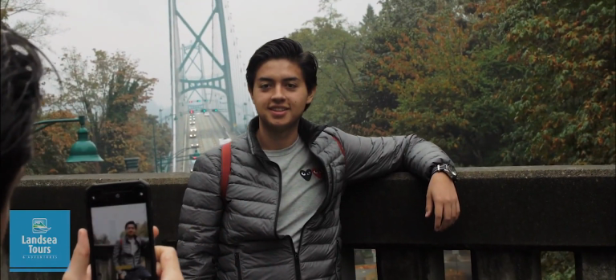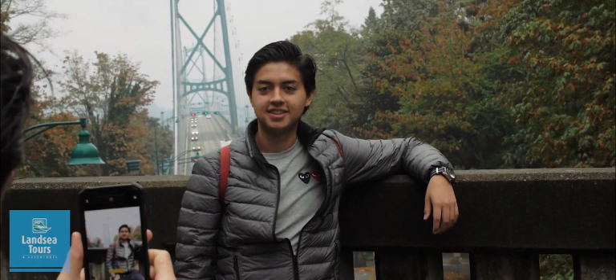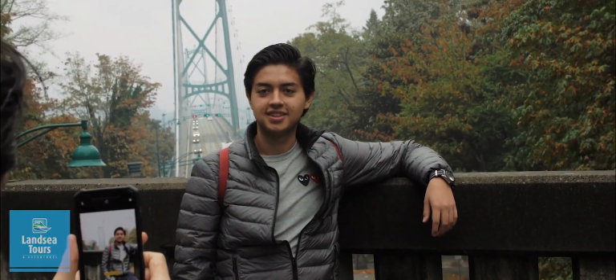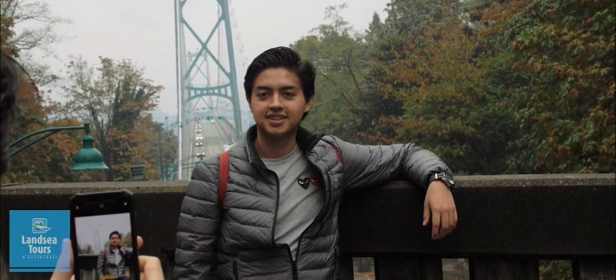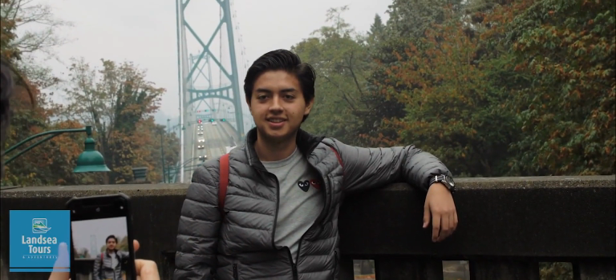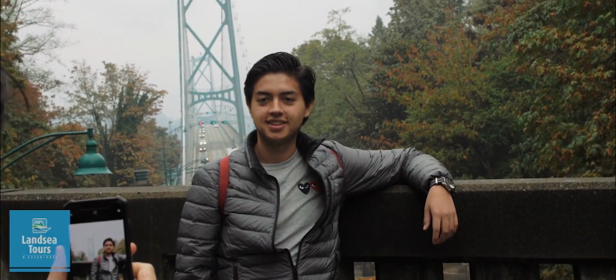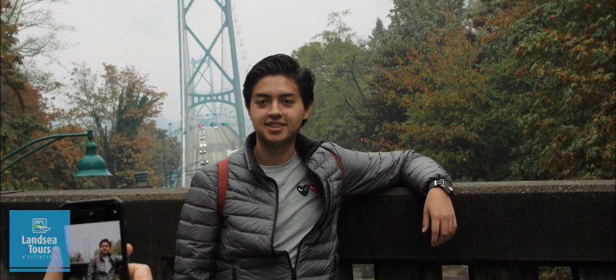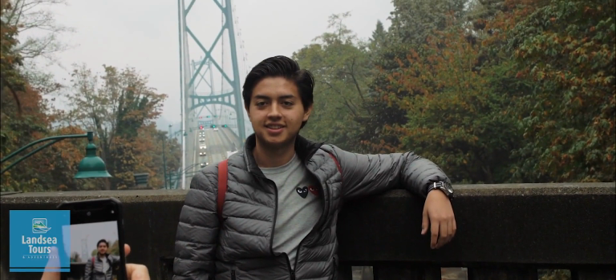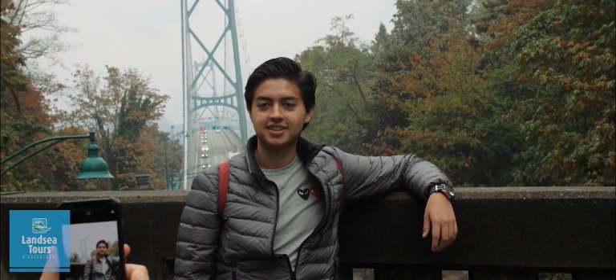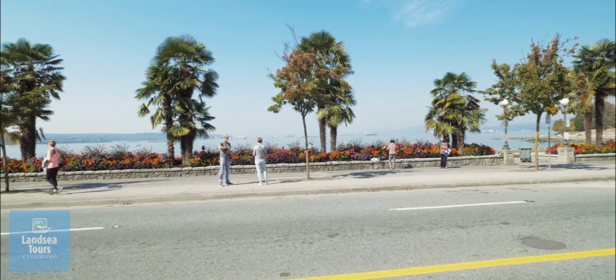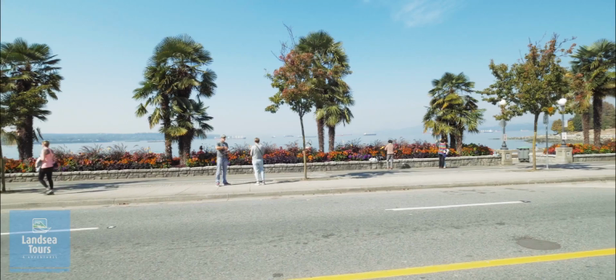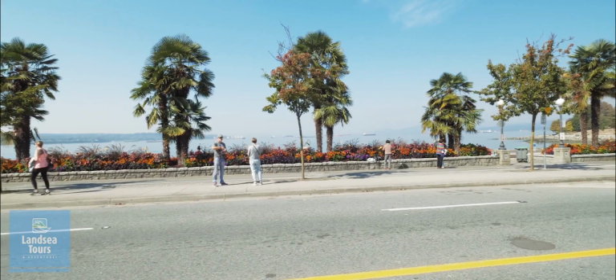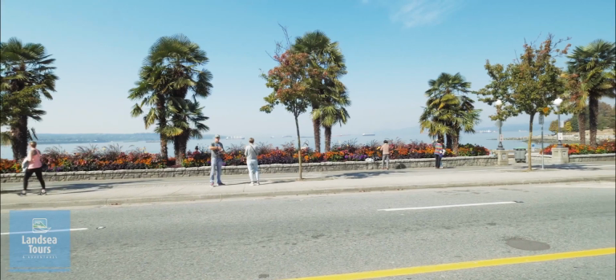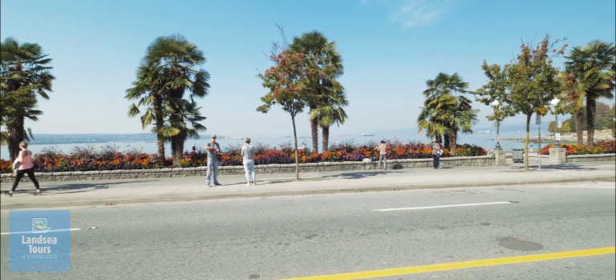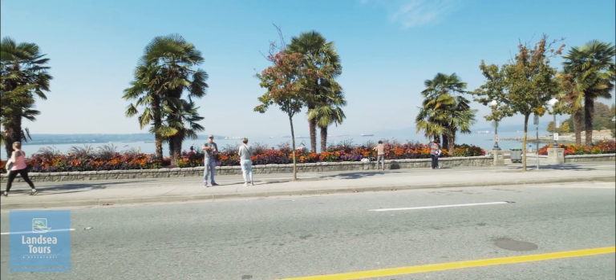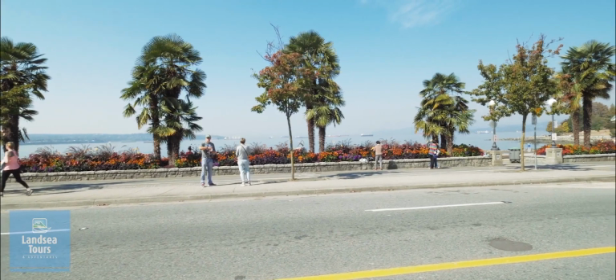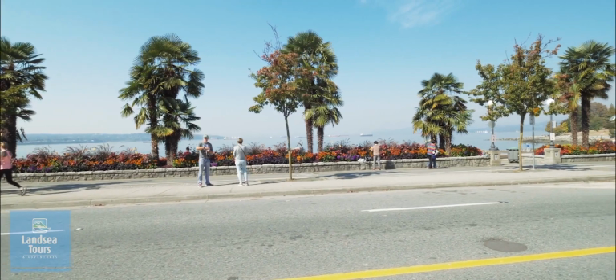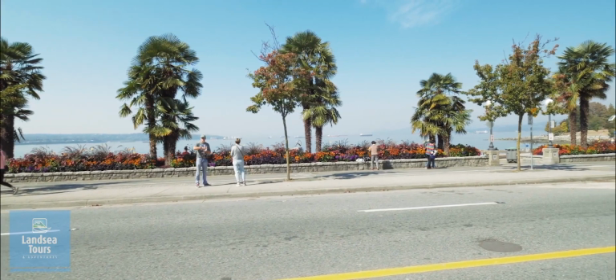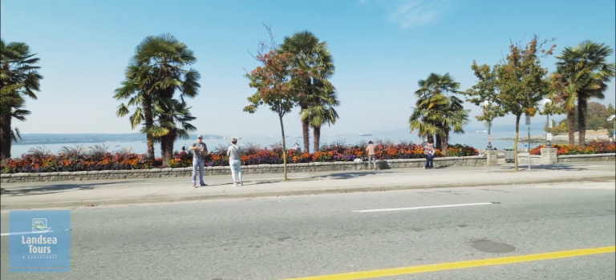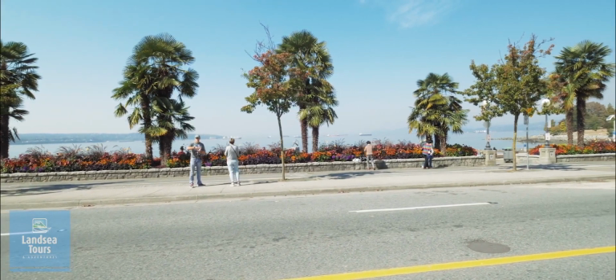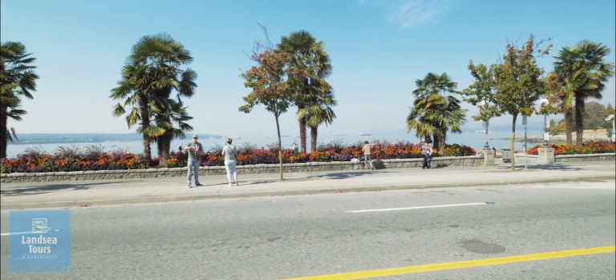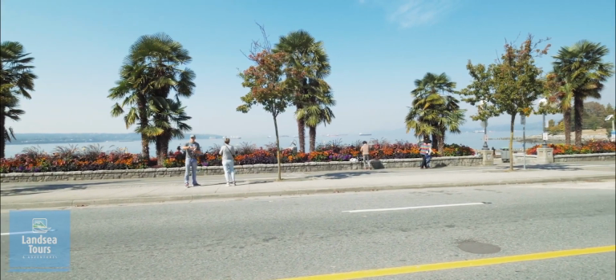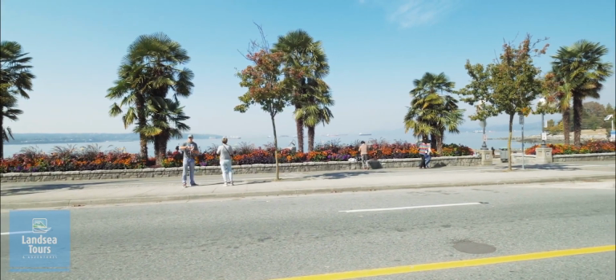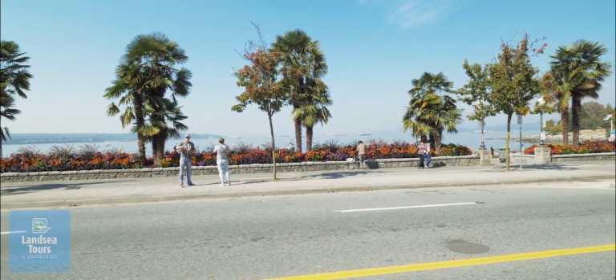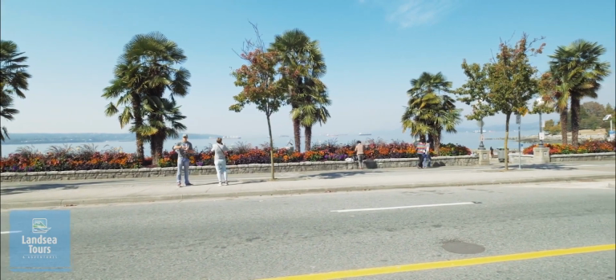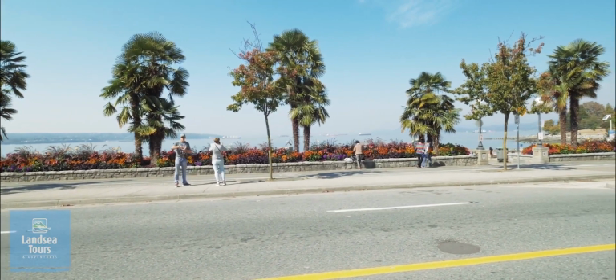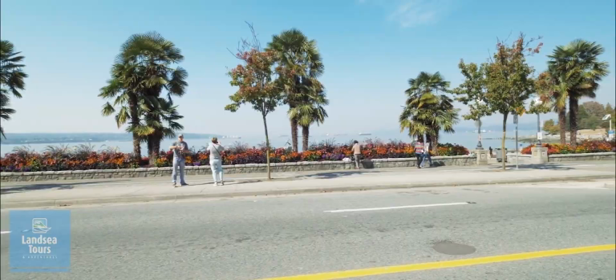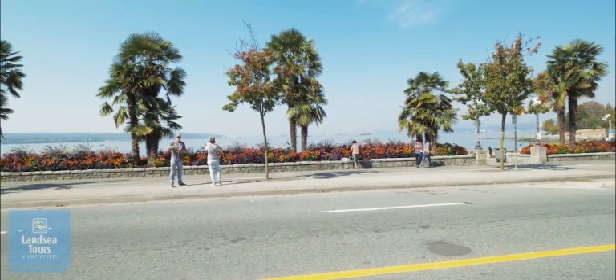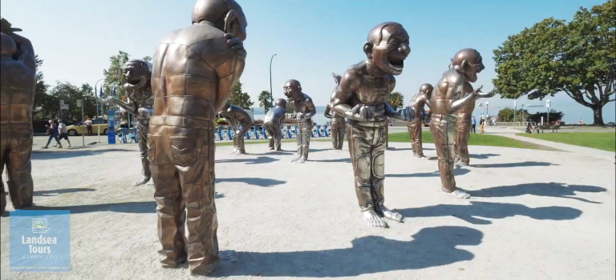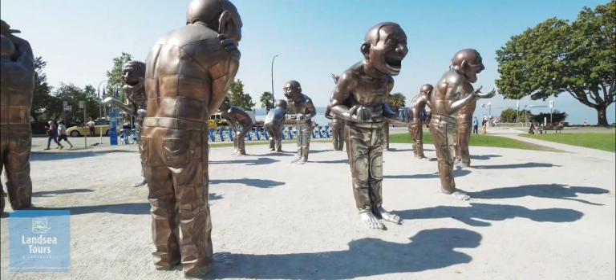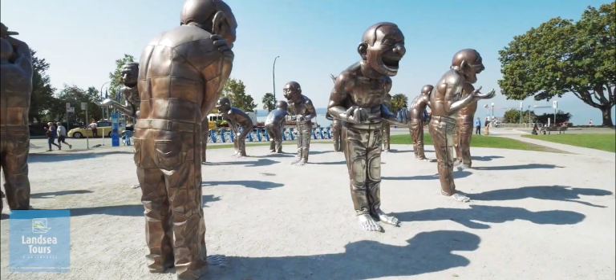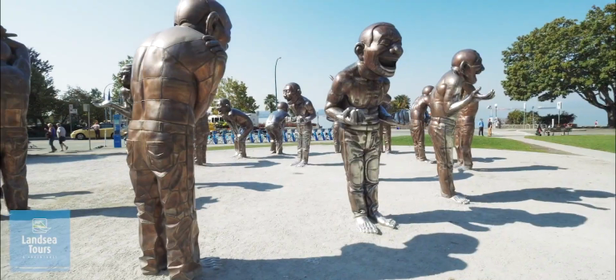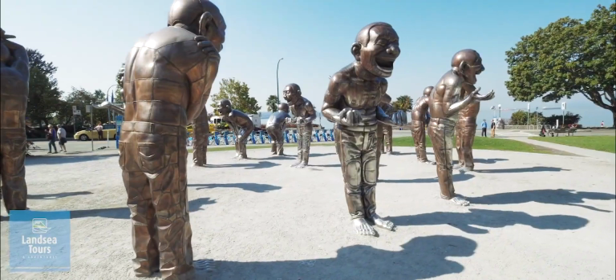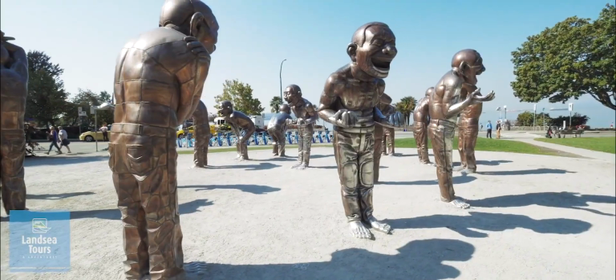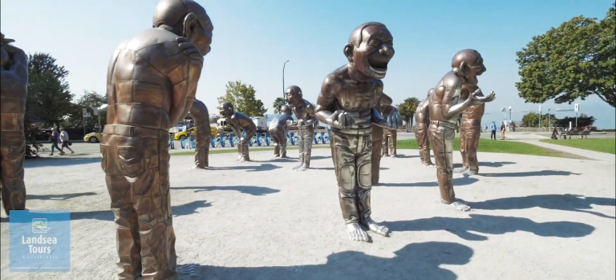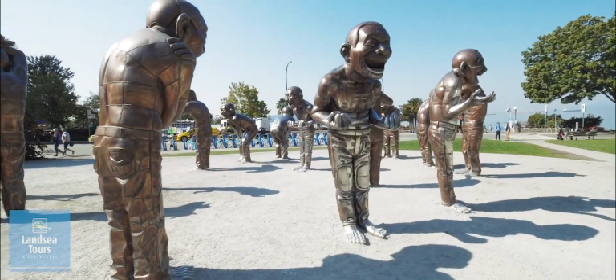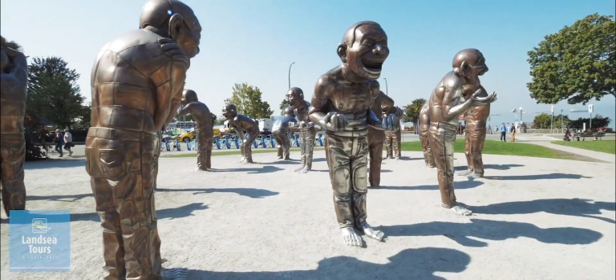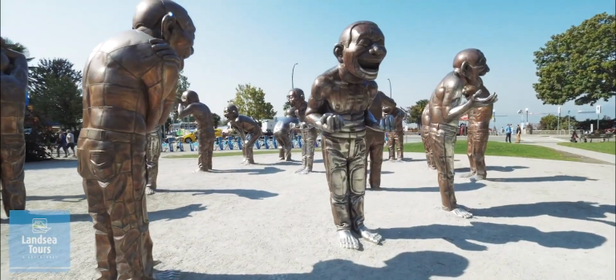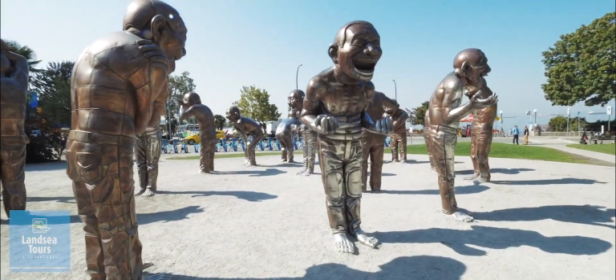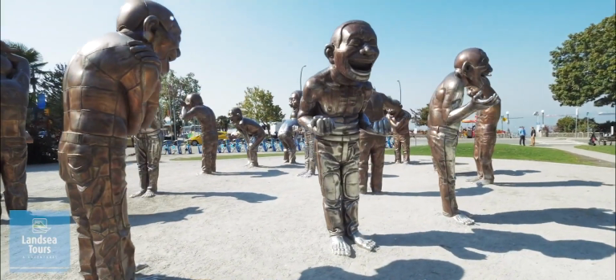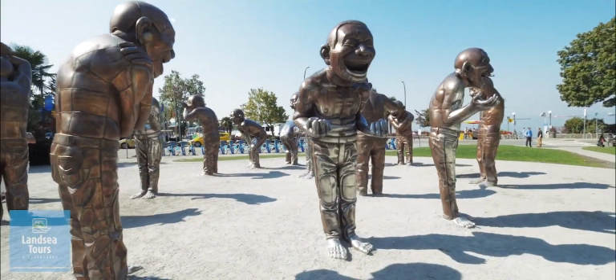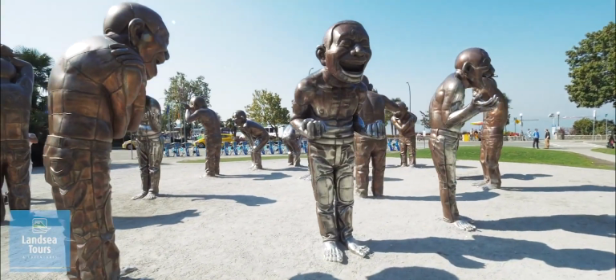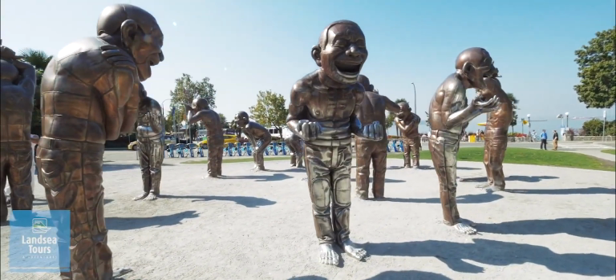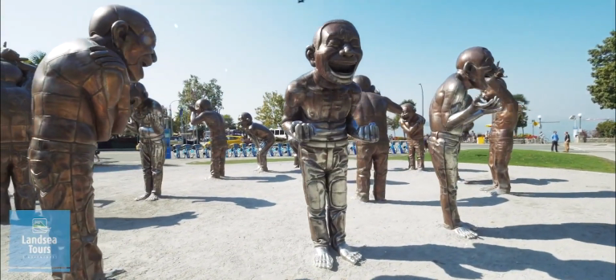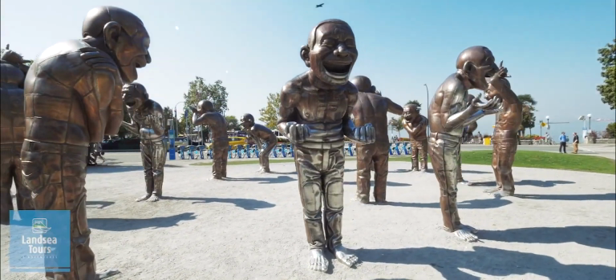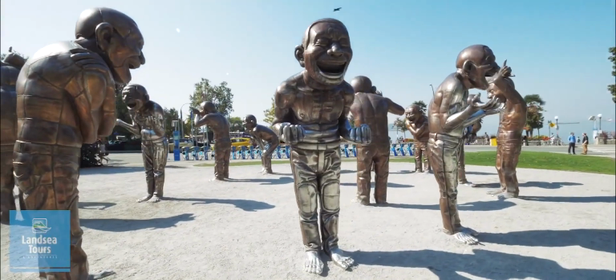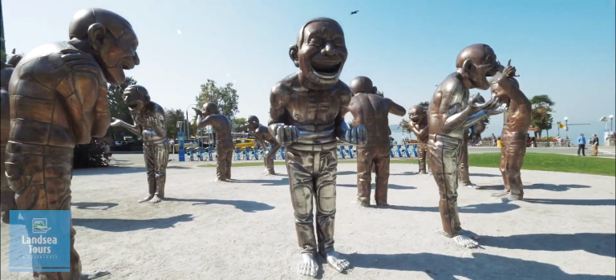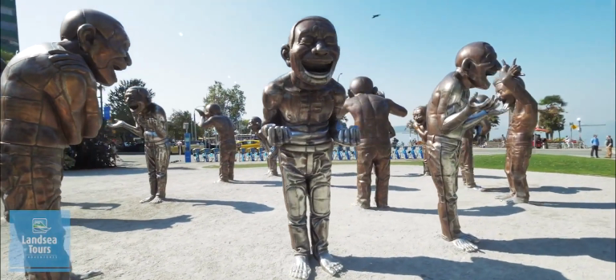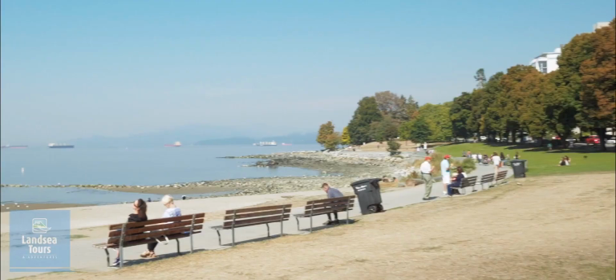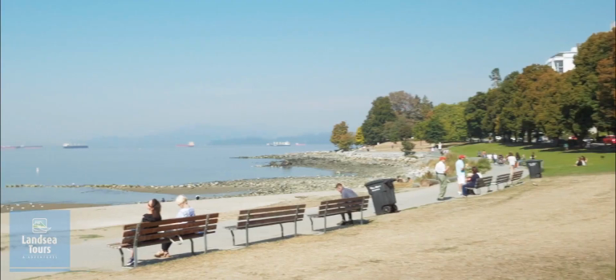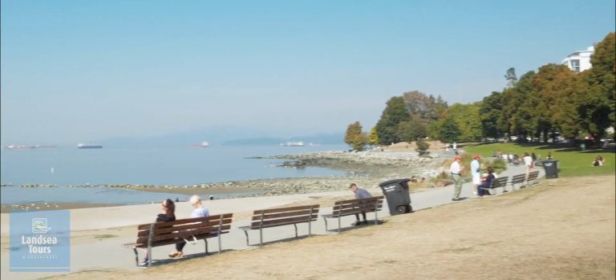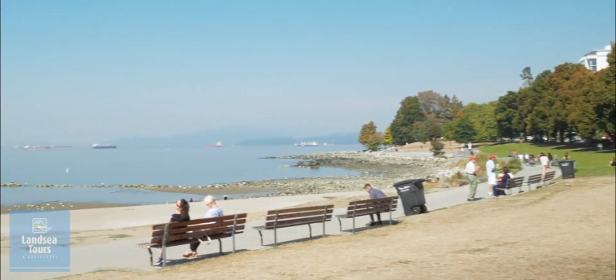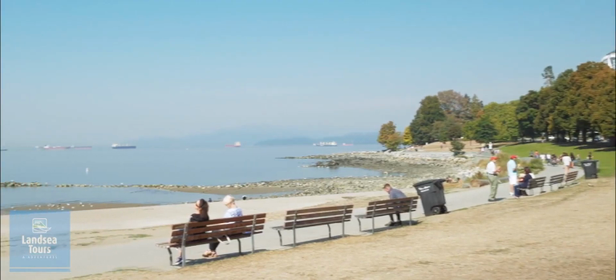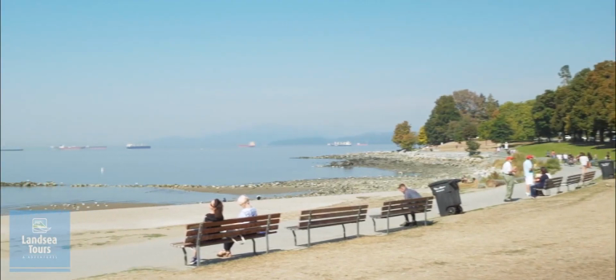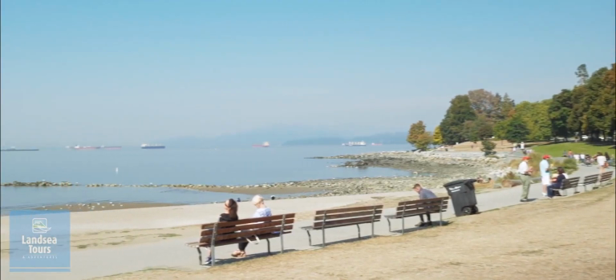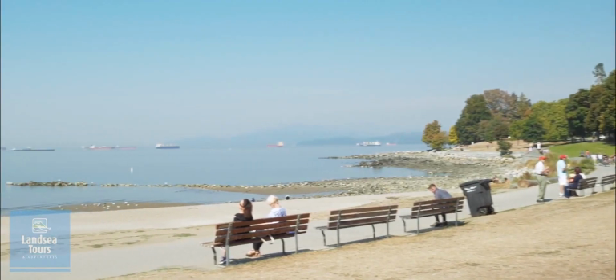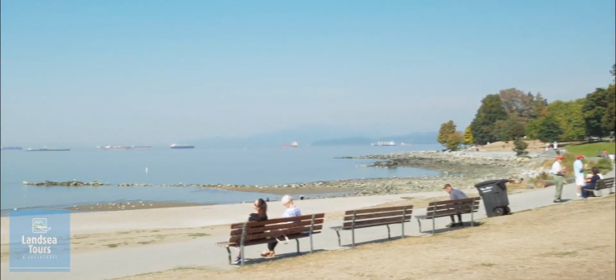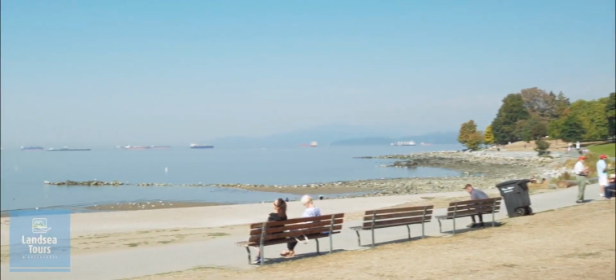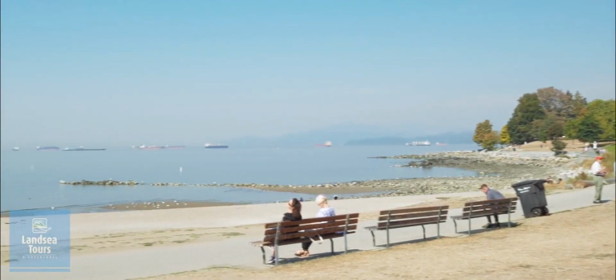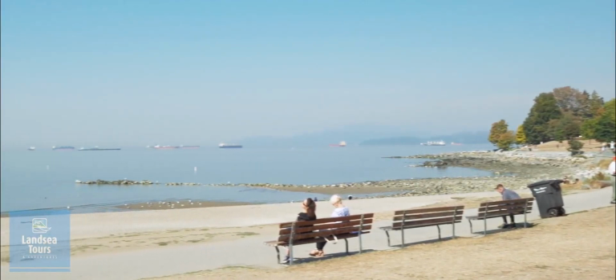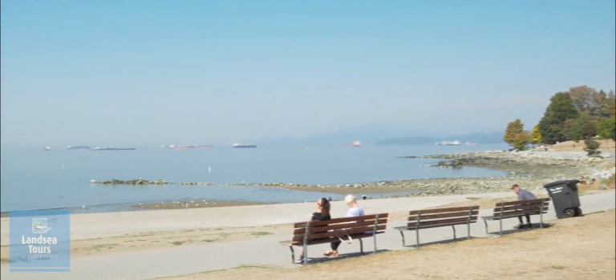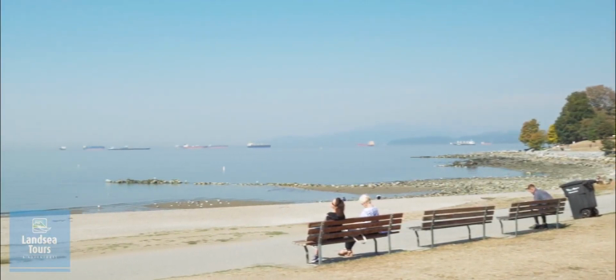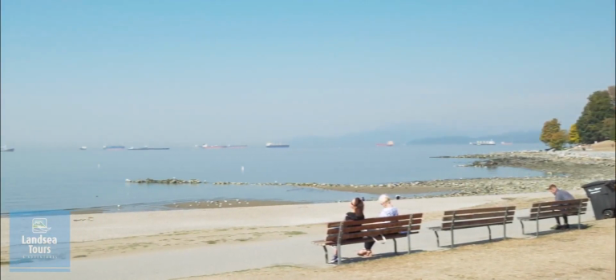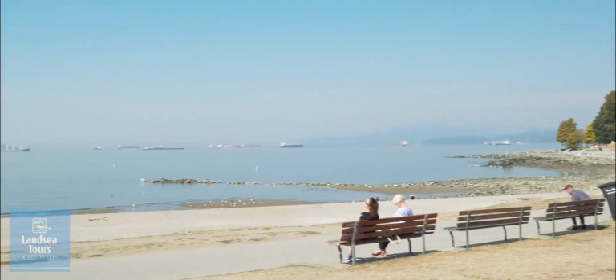As we exit the park, we pass along English Bay, one of Vancouver's most popular beaches. The sunsets here are stunning.